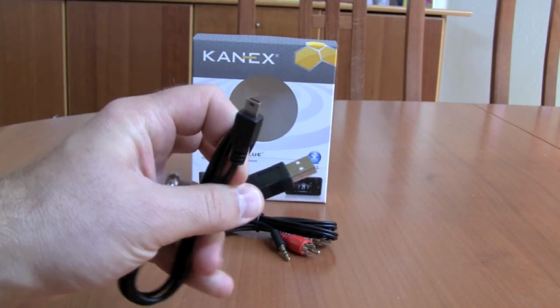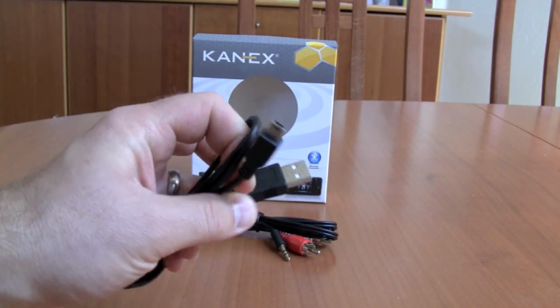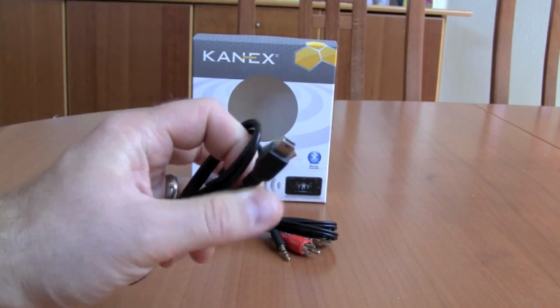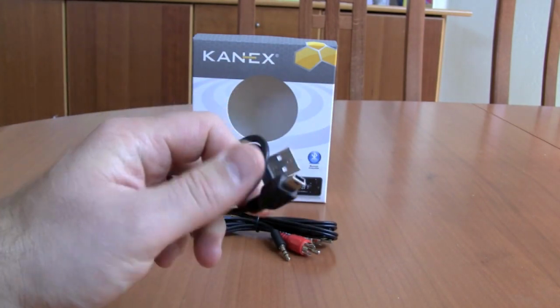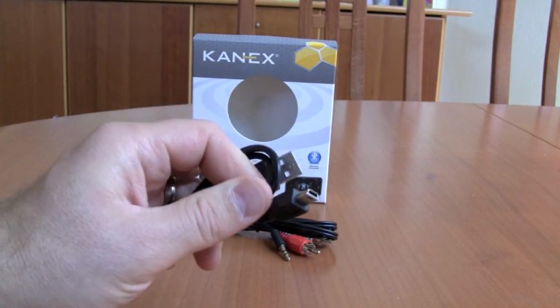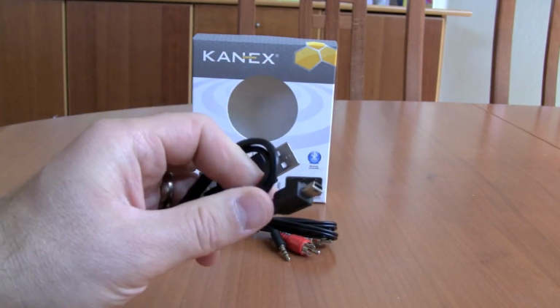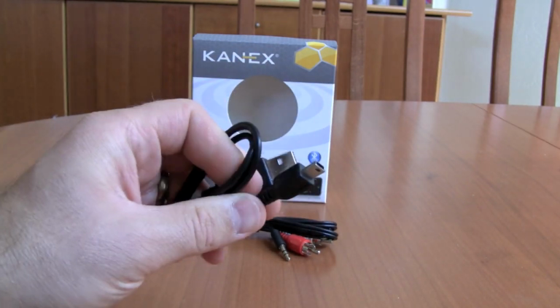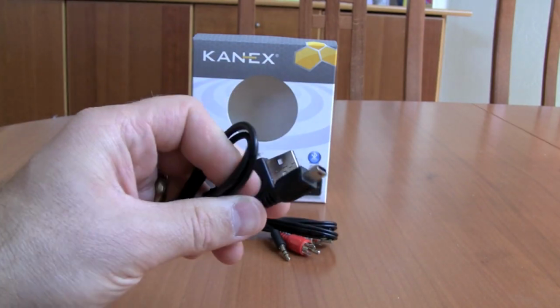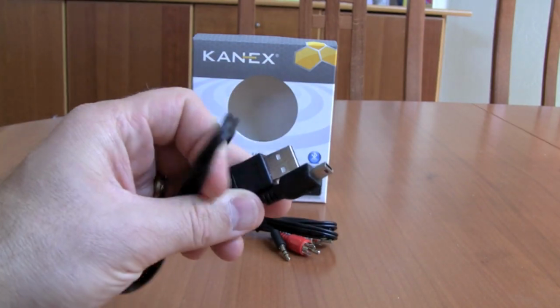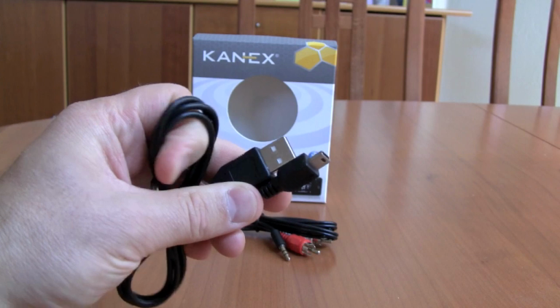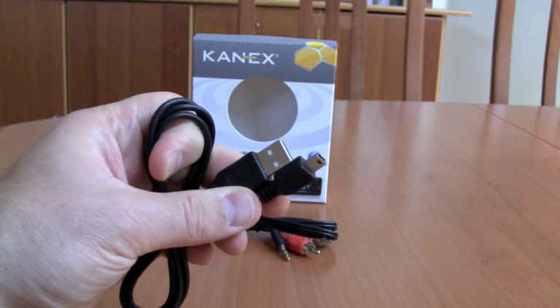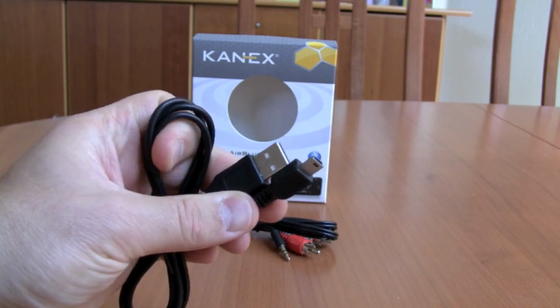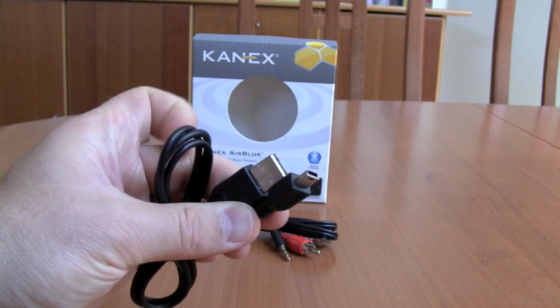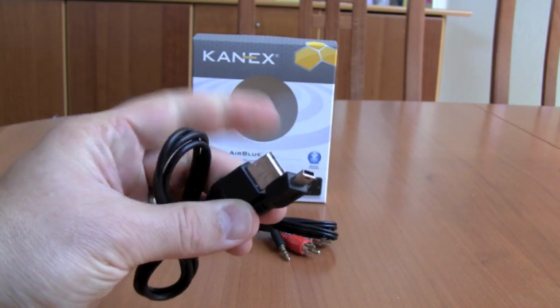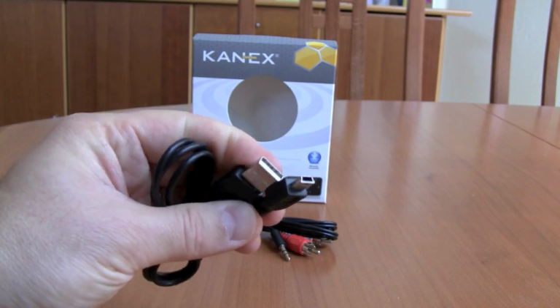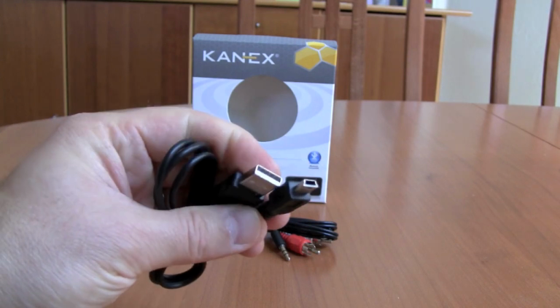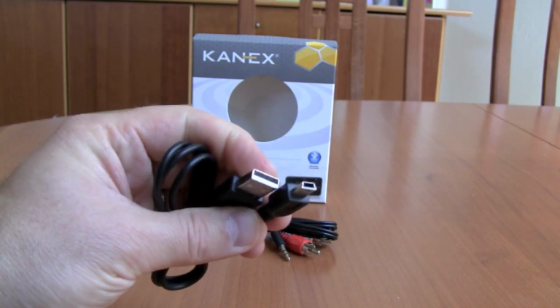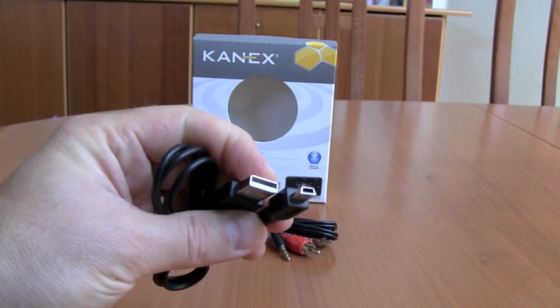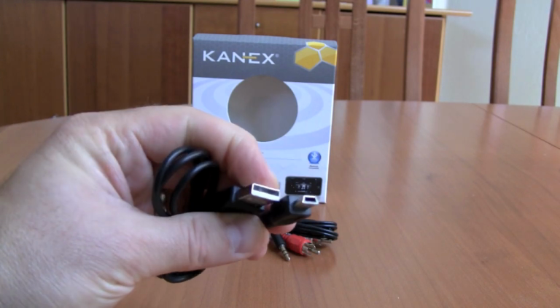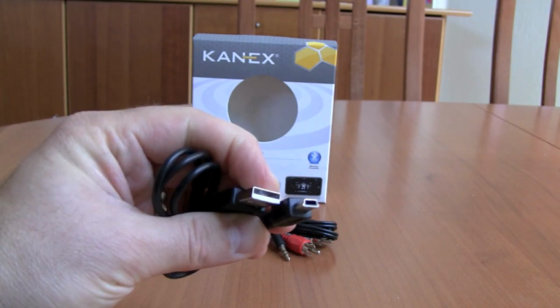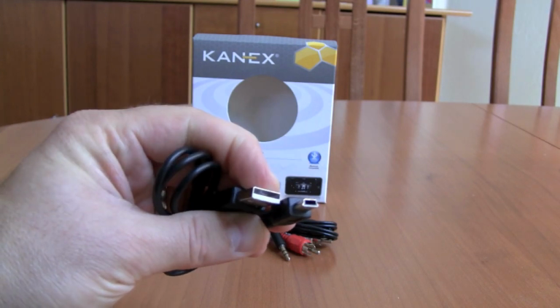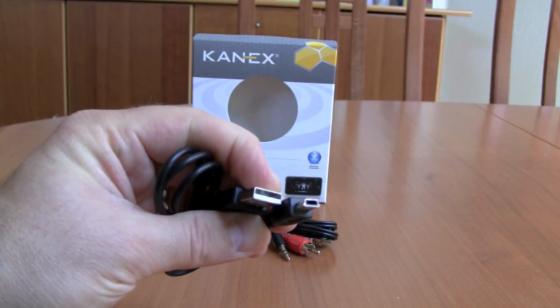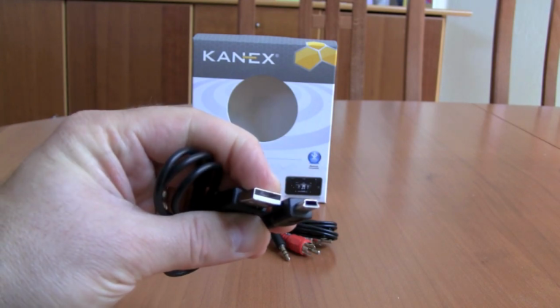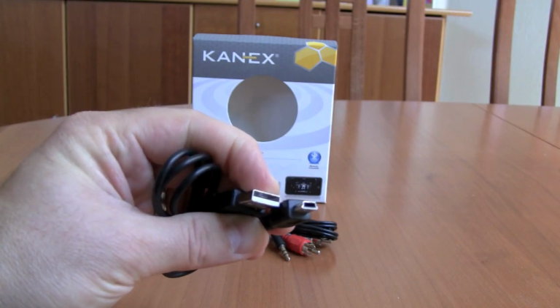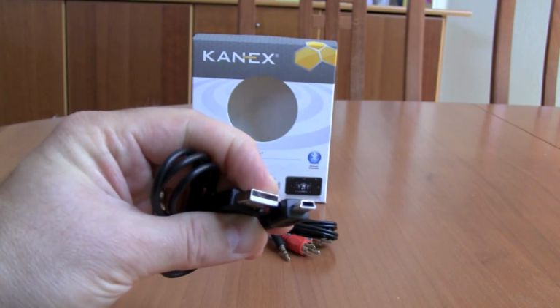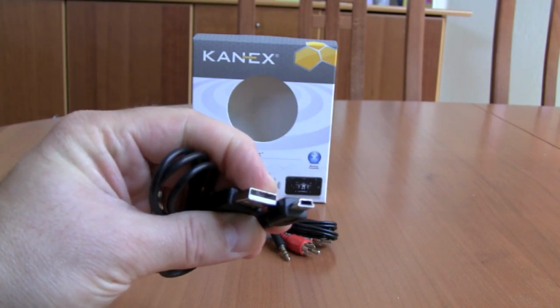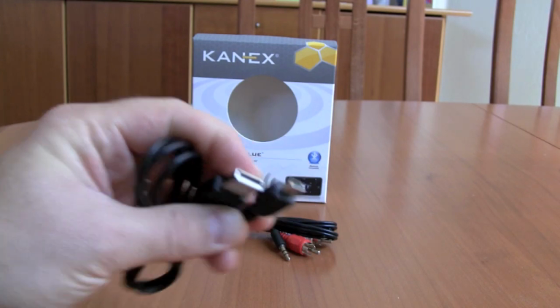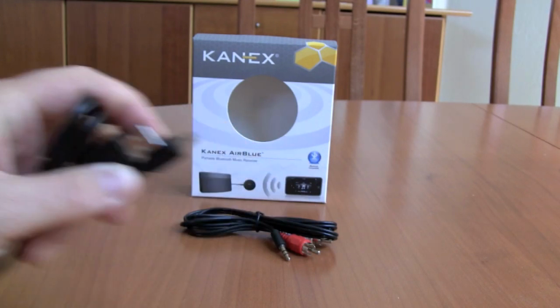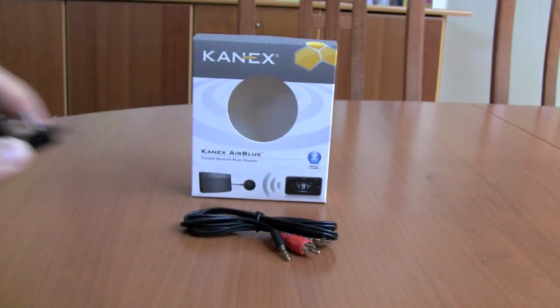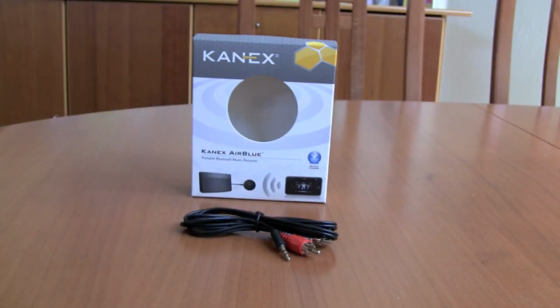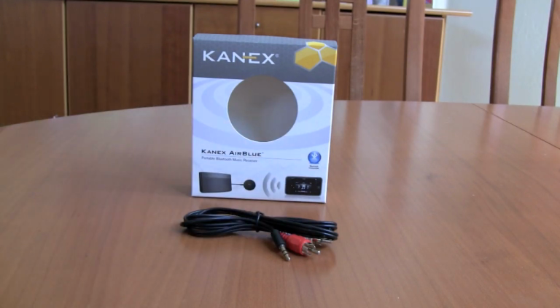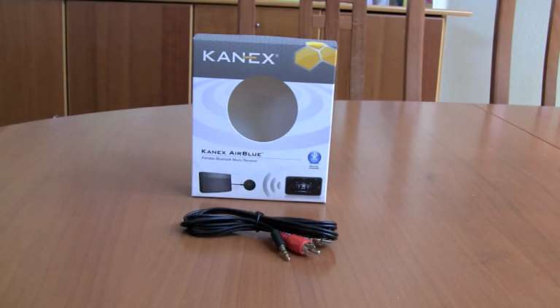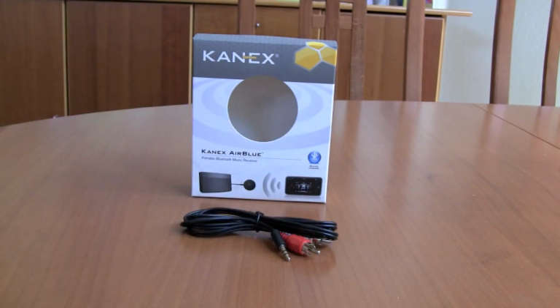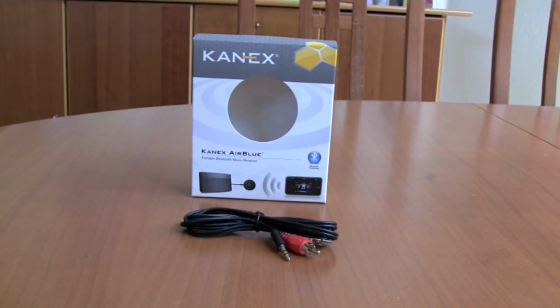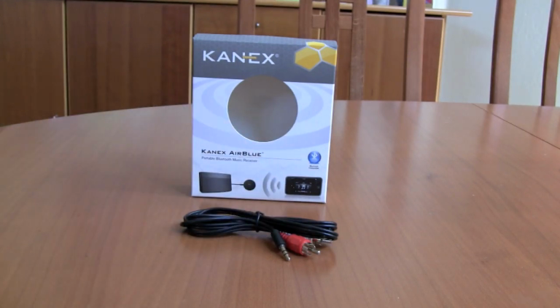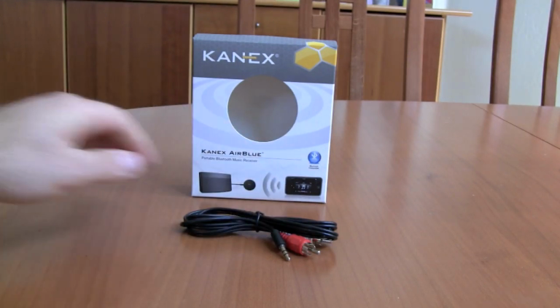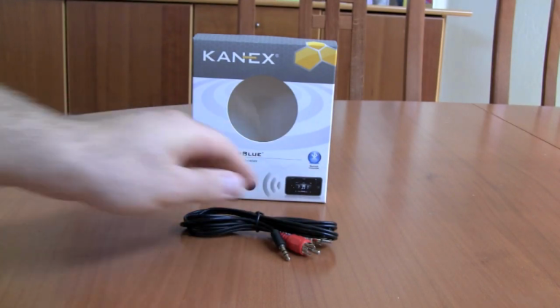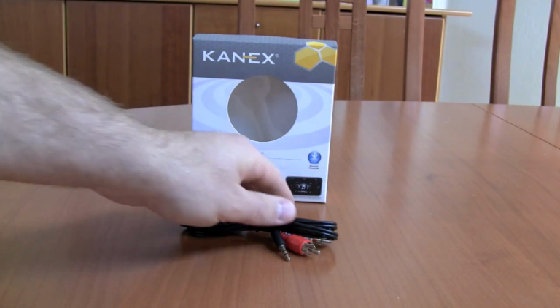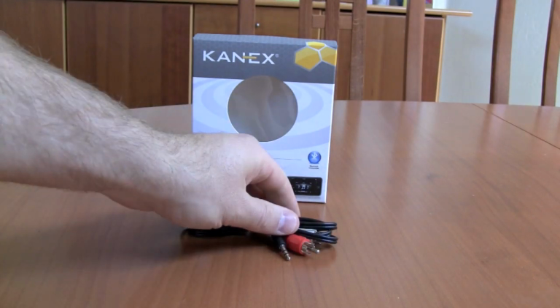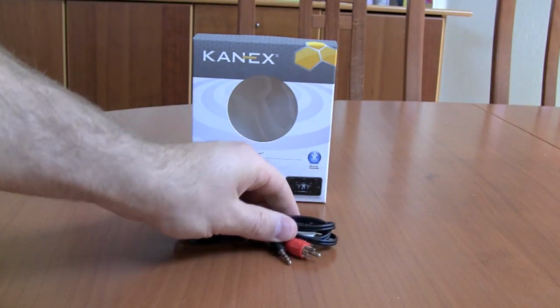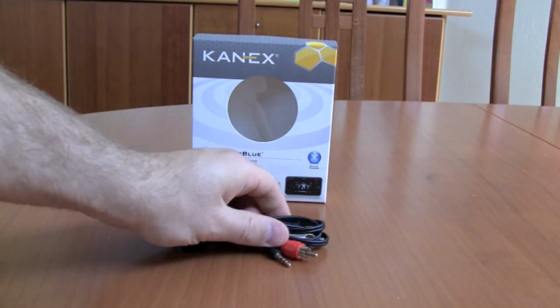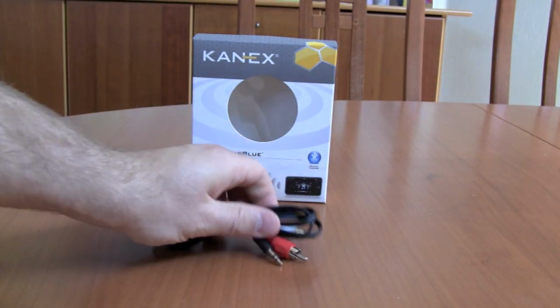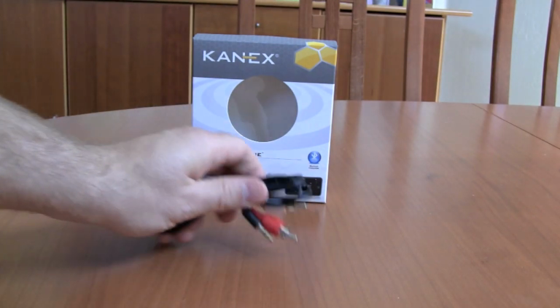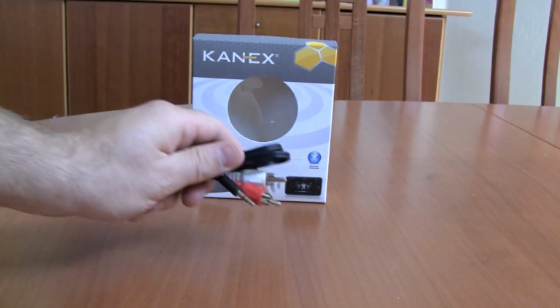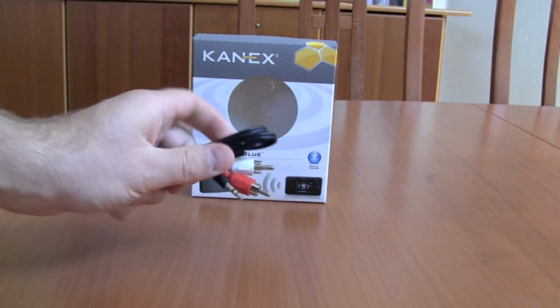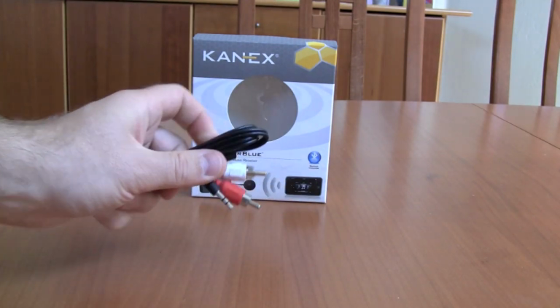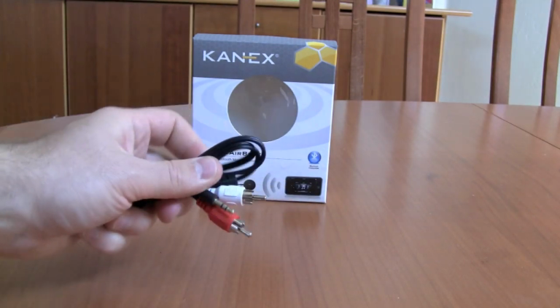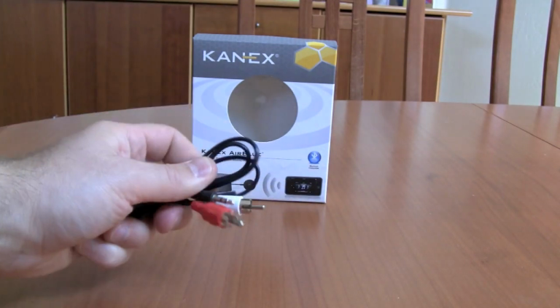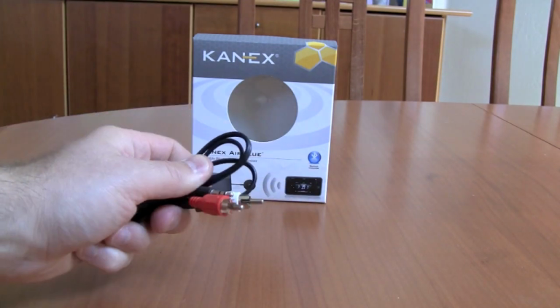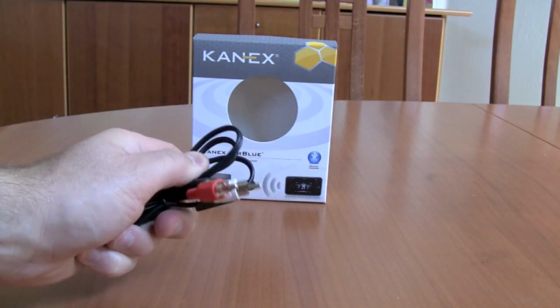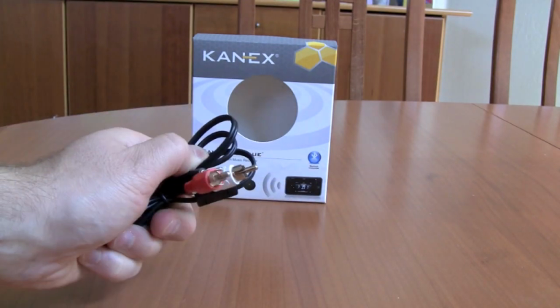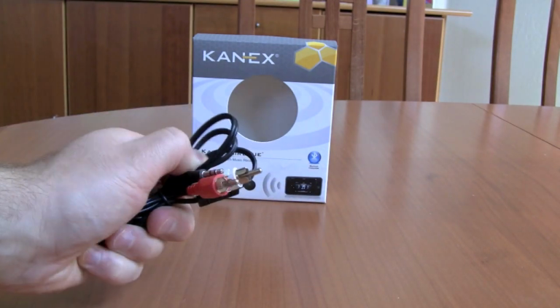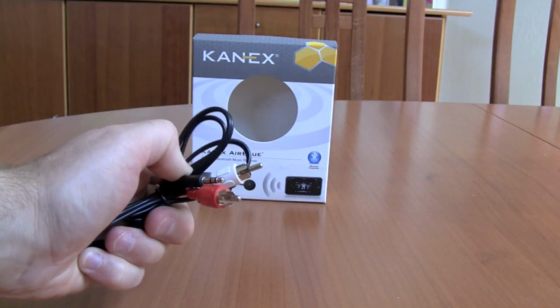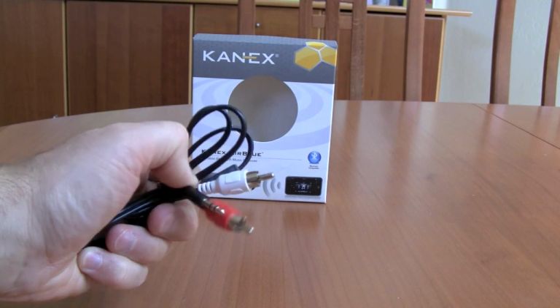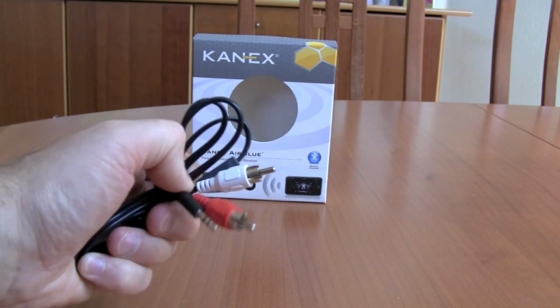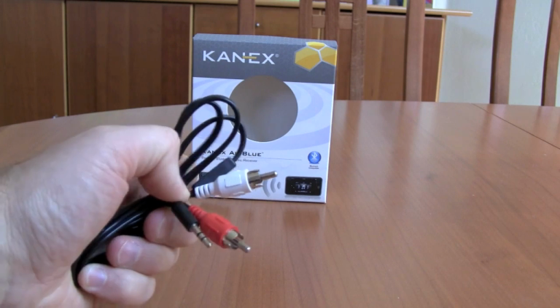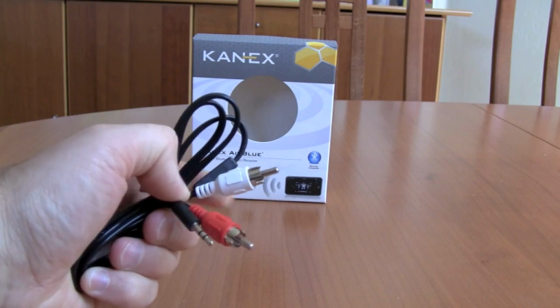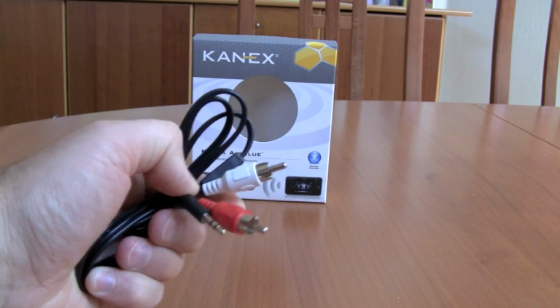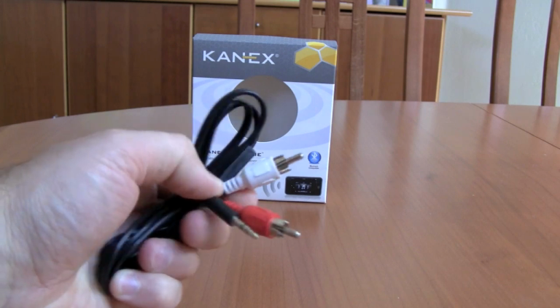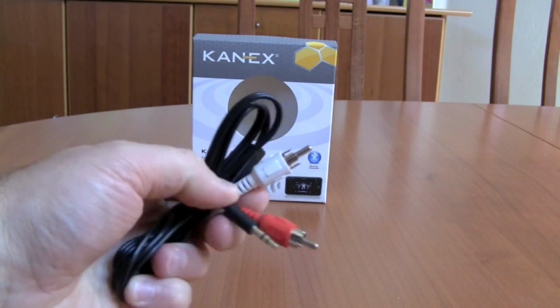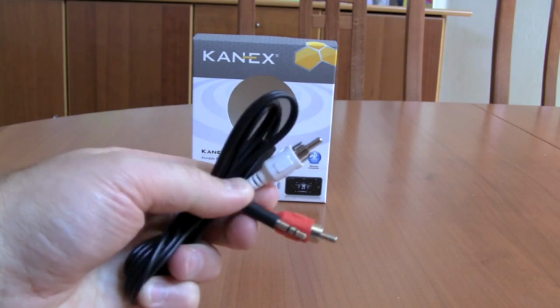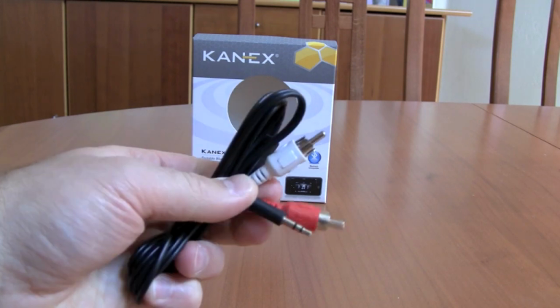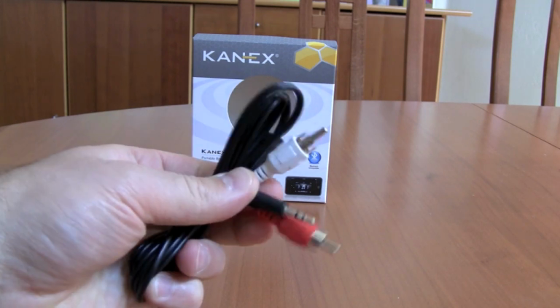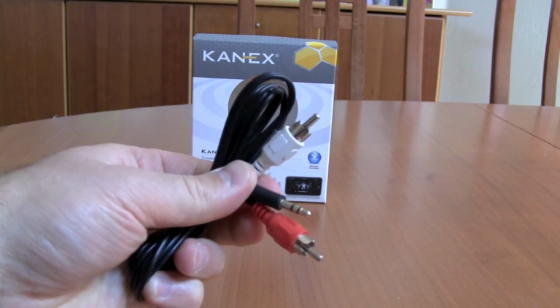Available for $49 via the Canix website, you'll get everything you need in the box to get your music streamed to you wirelessly wherever you are.